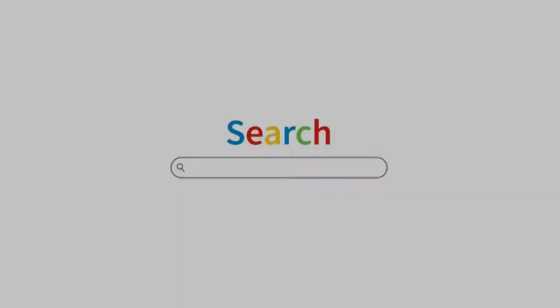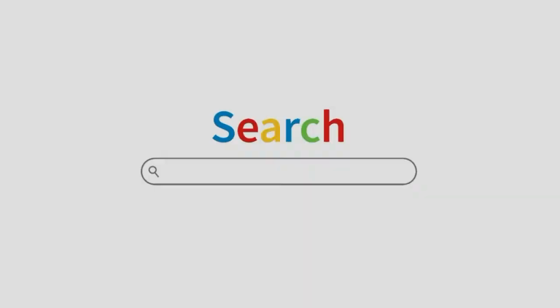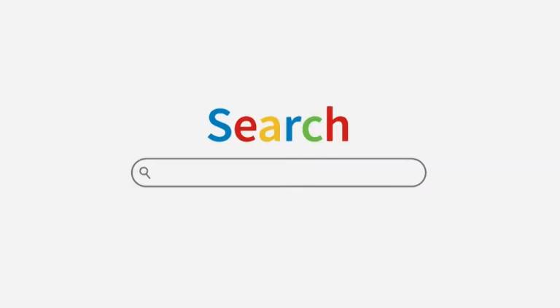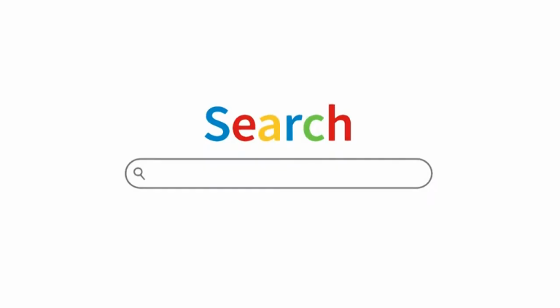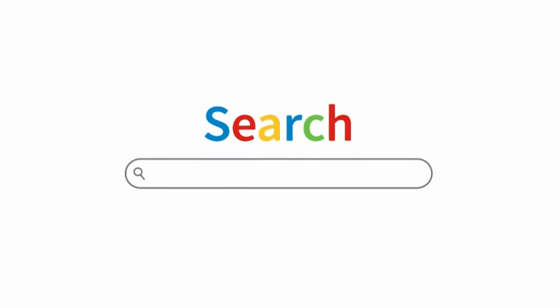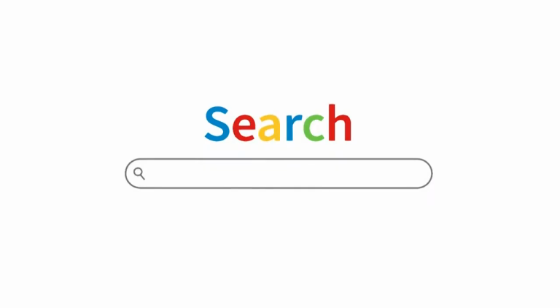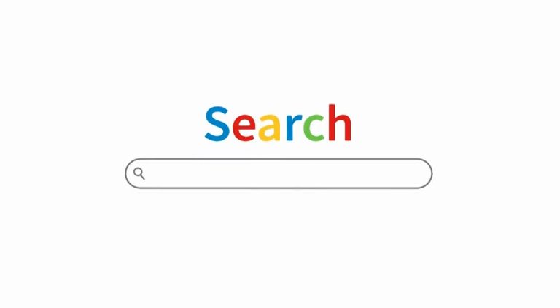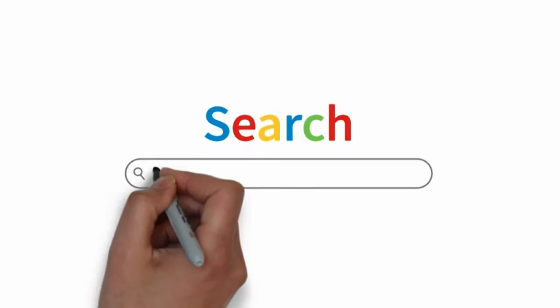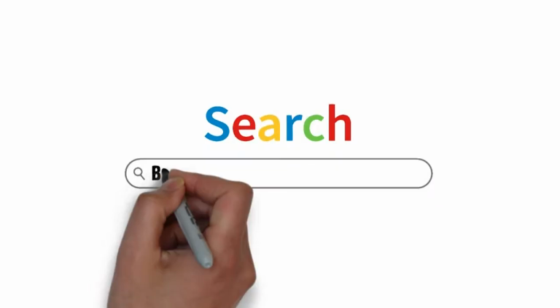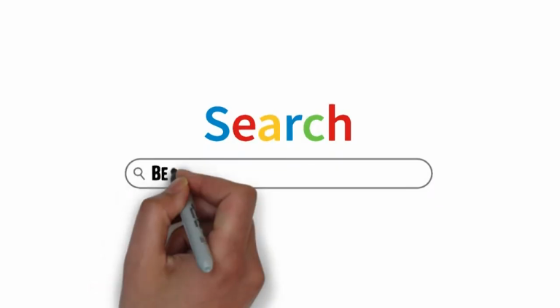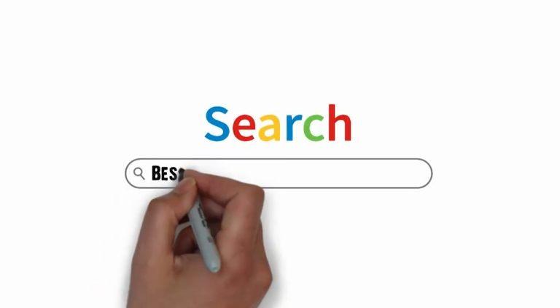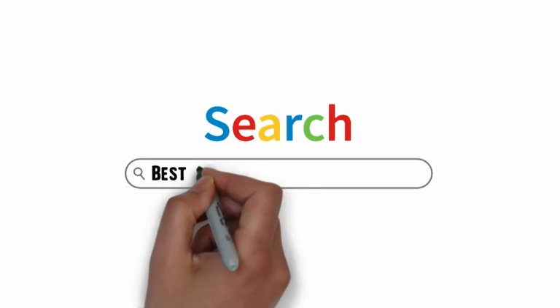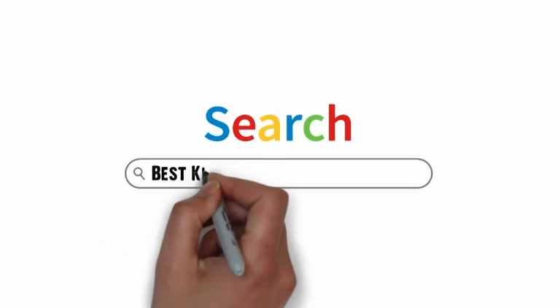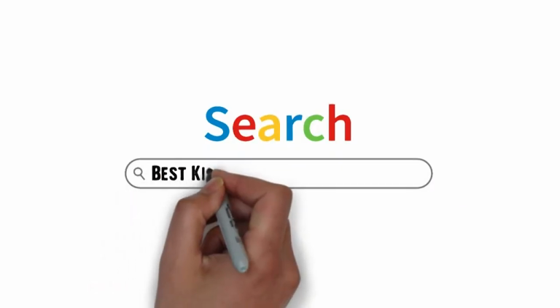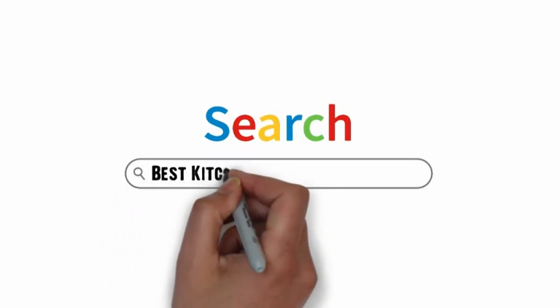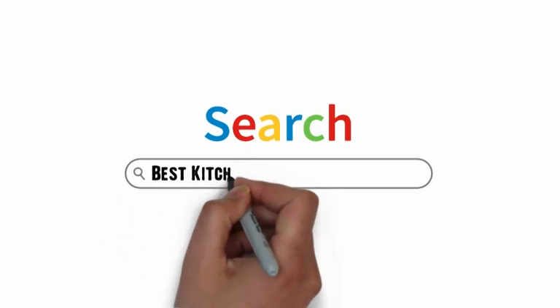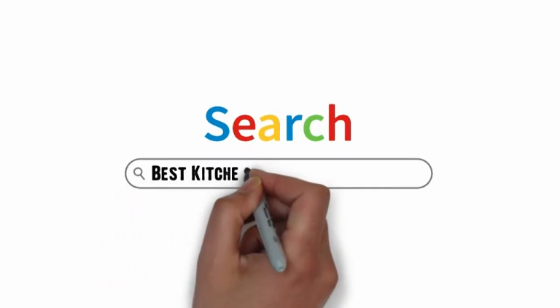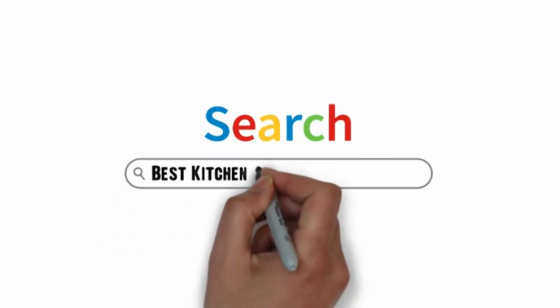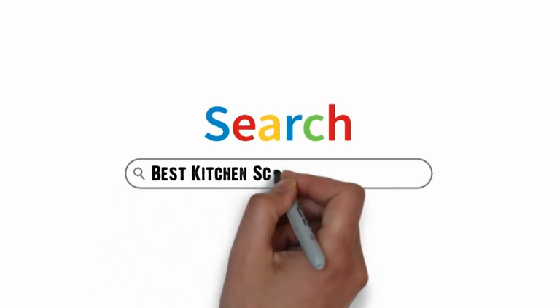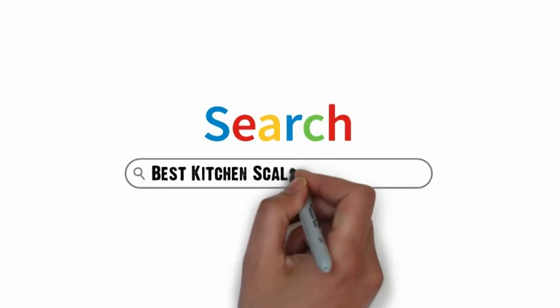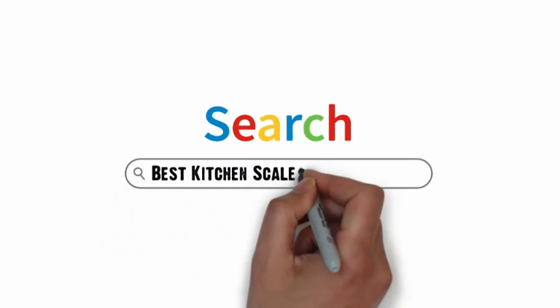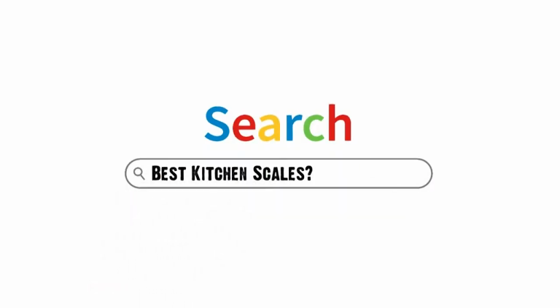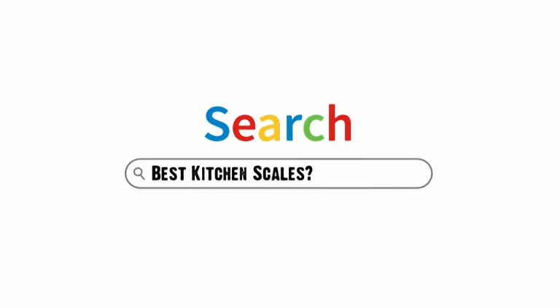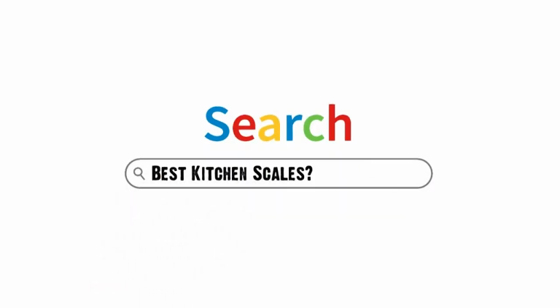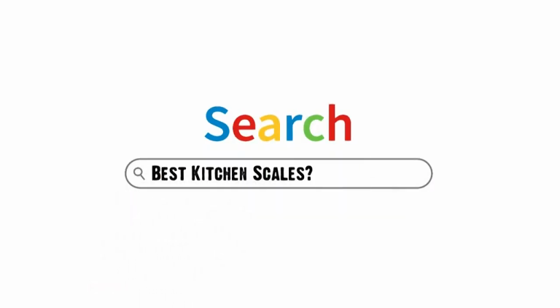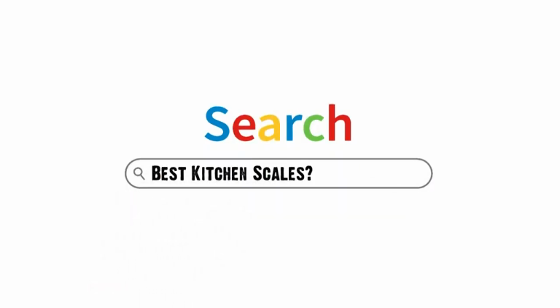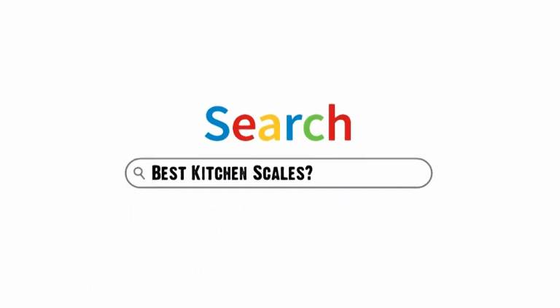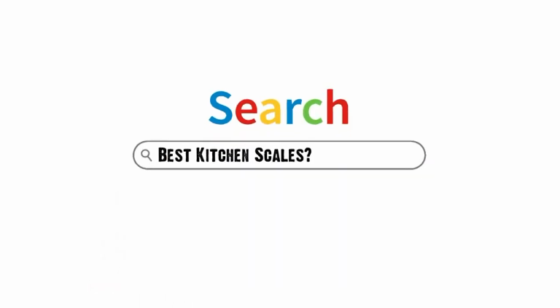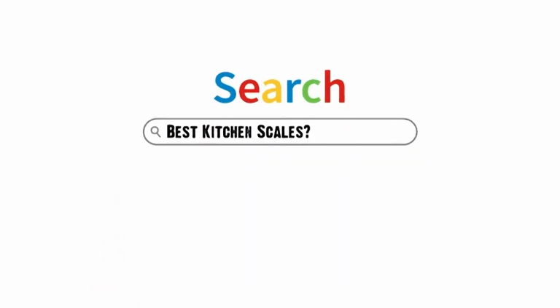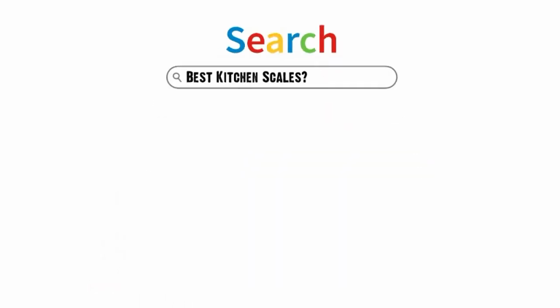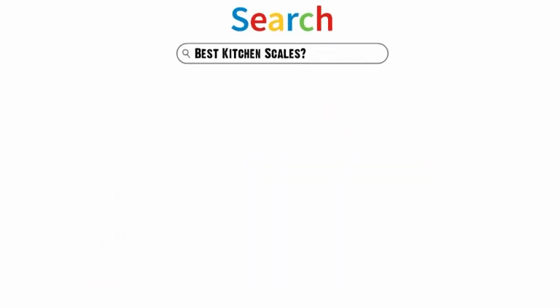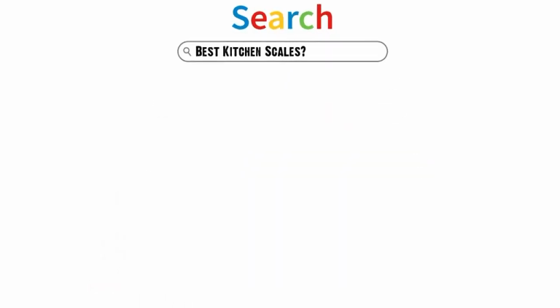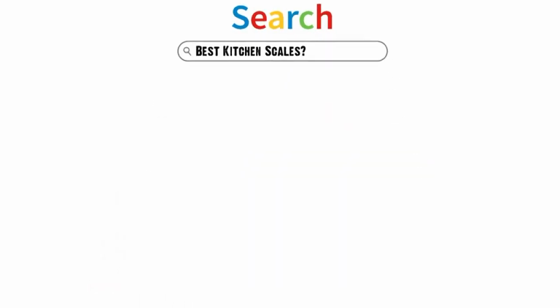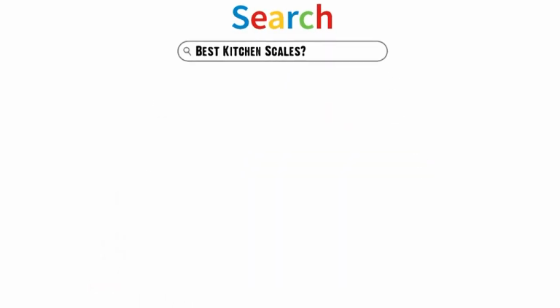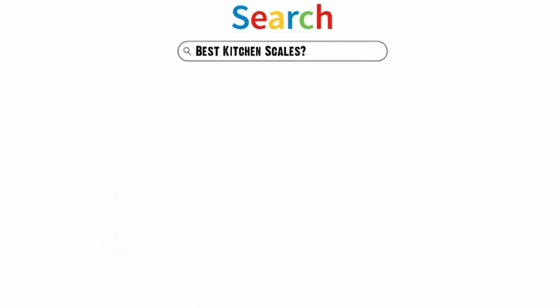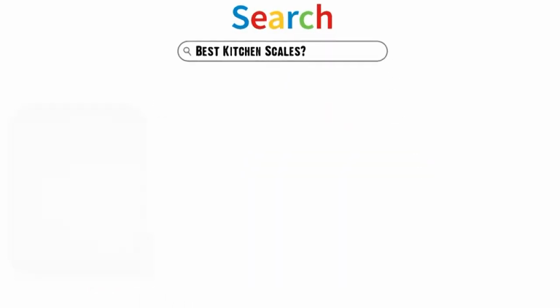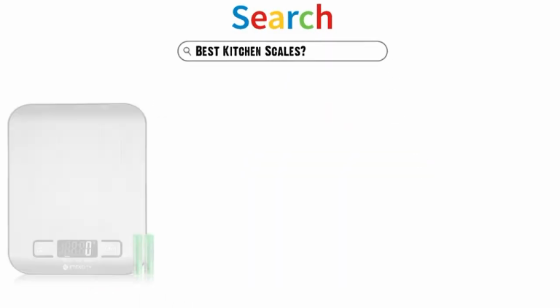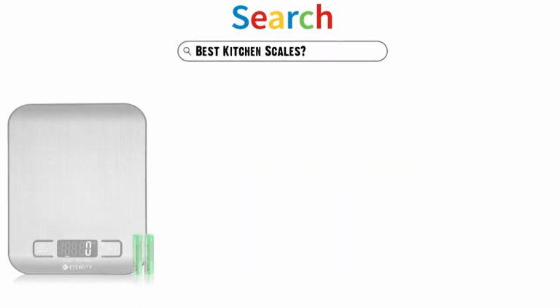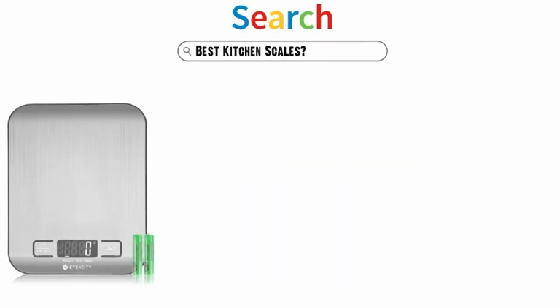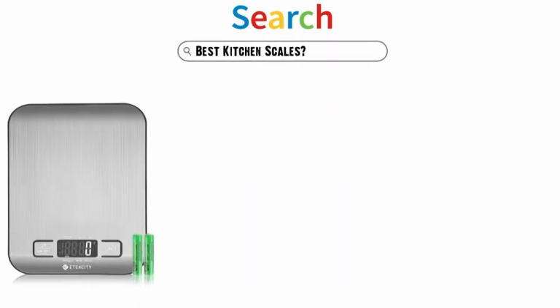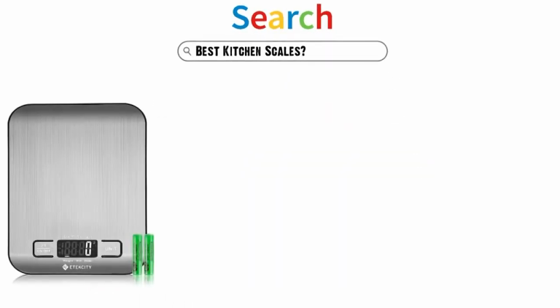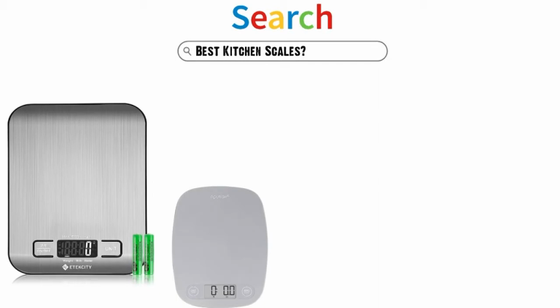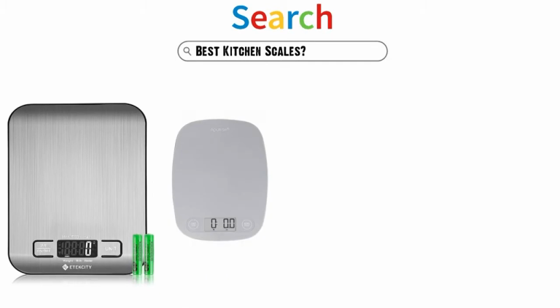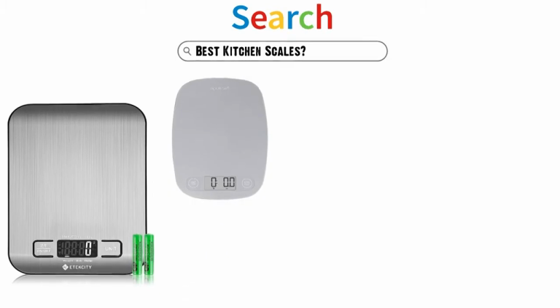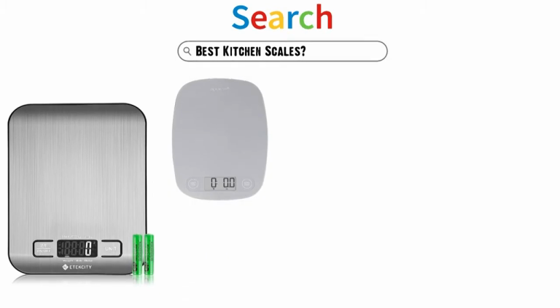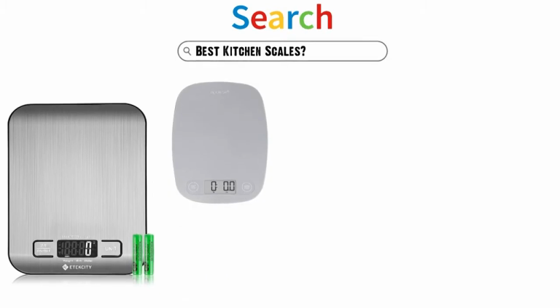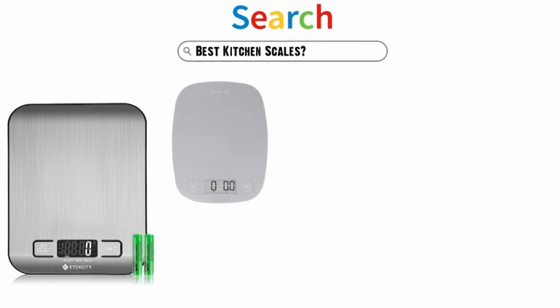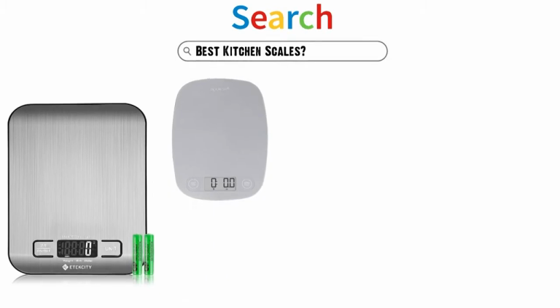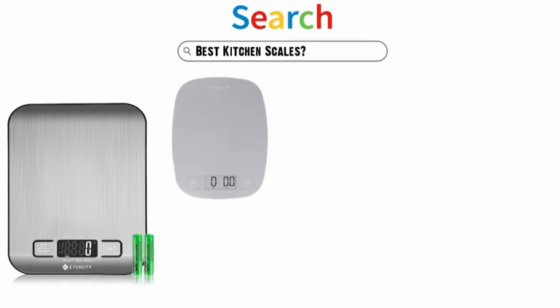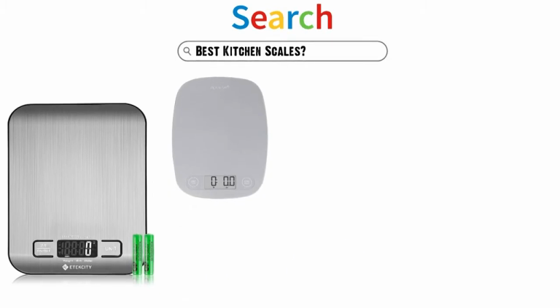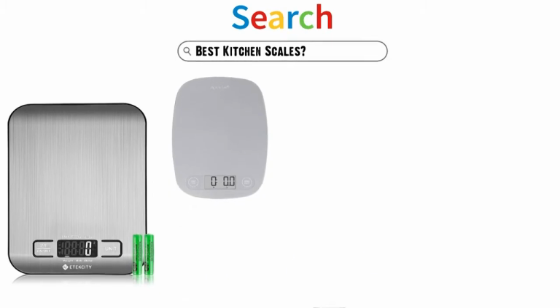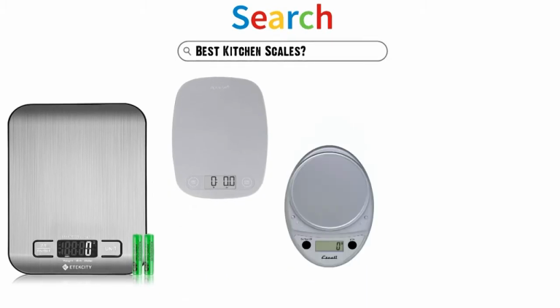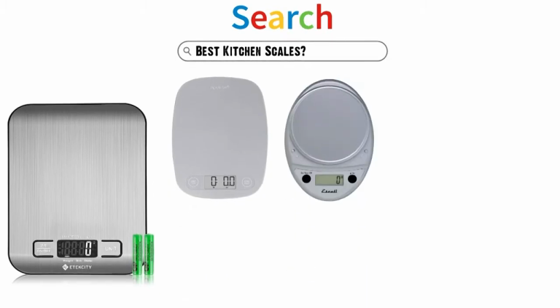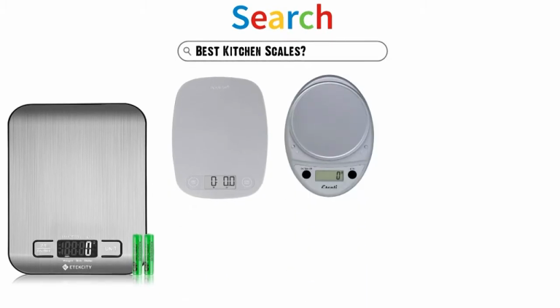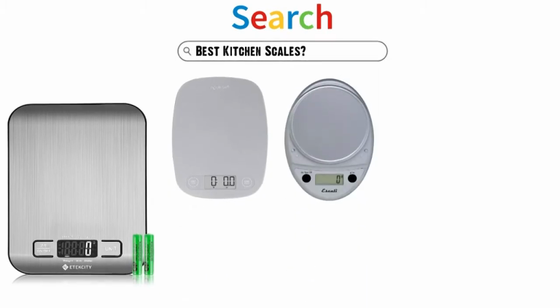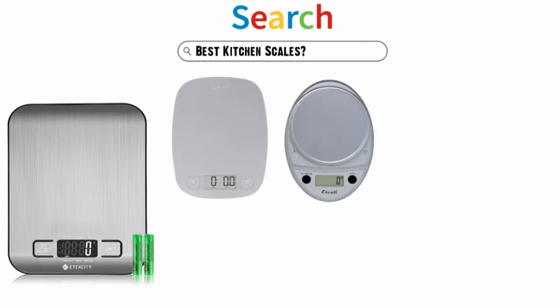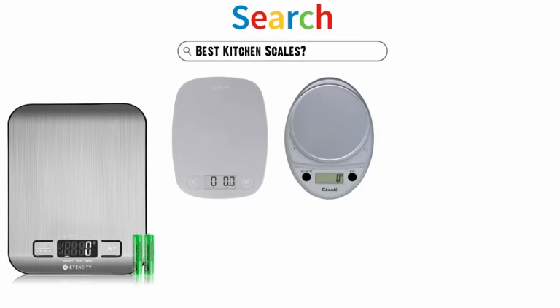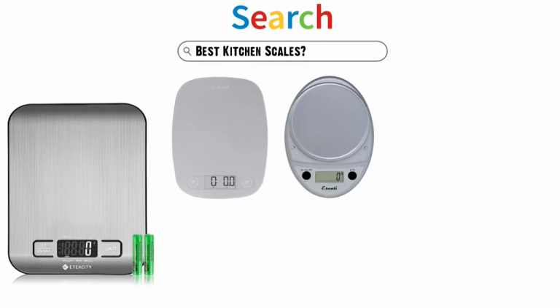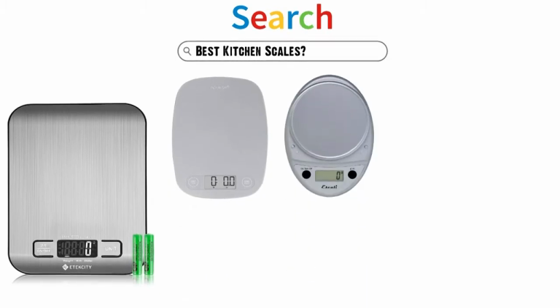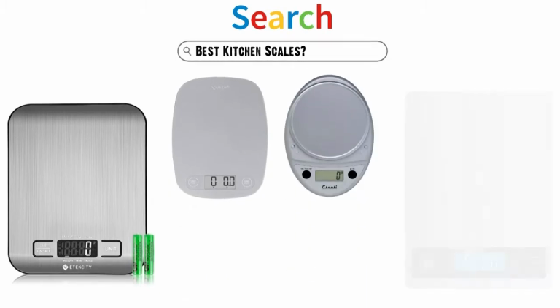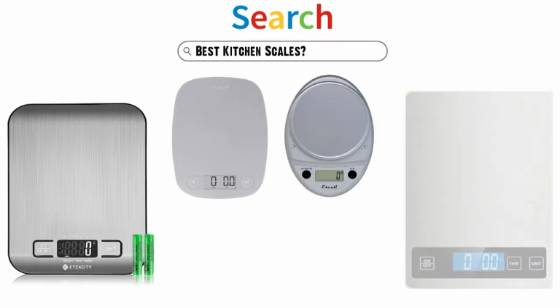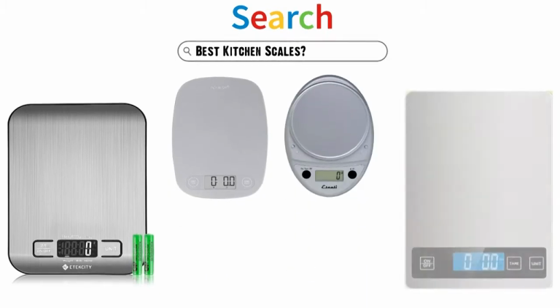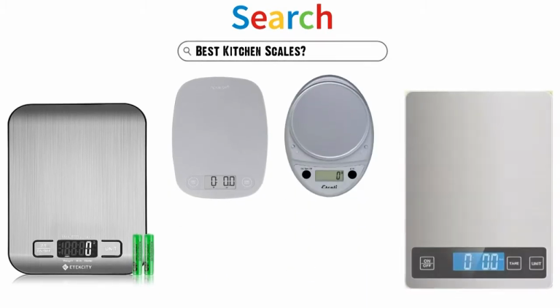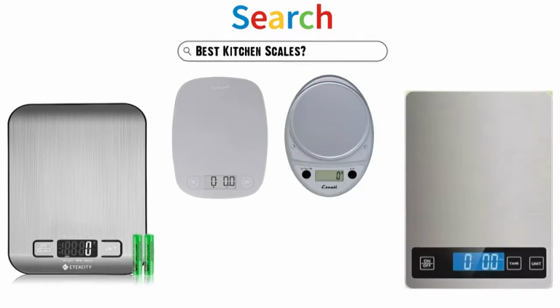Are you looking for the best kitchen scales? In this video, we will look at some of the top kitchen scales on the market.